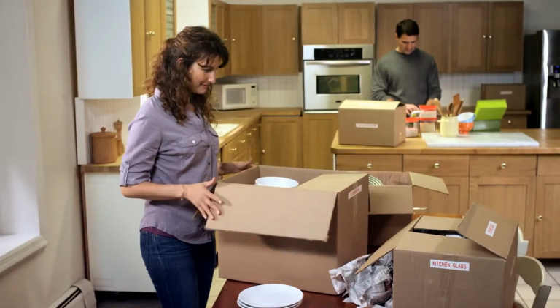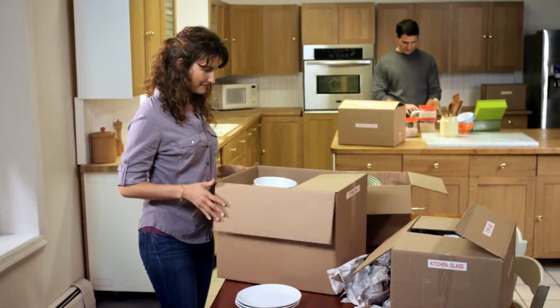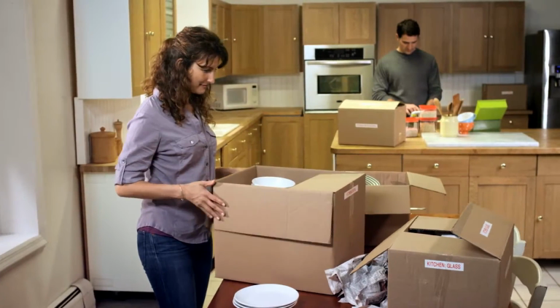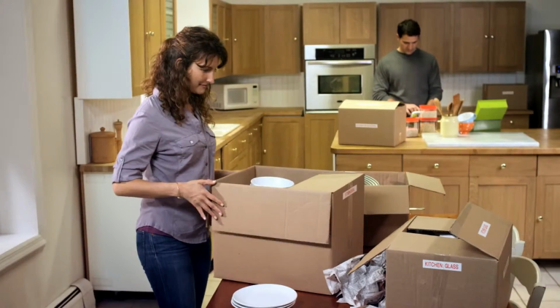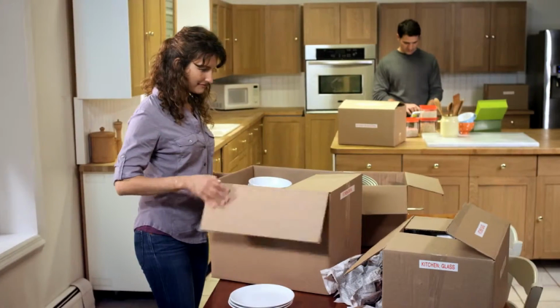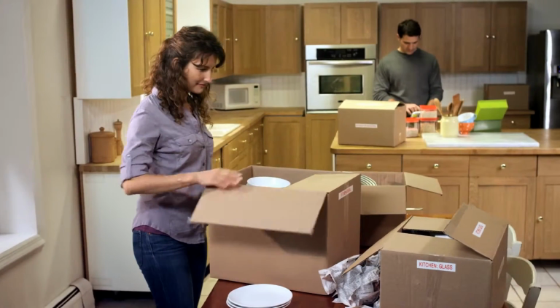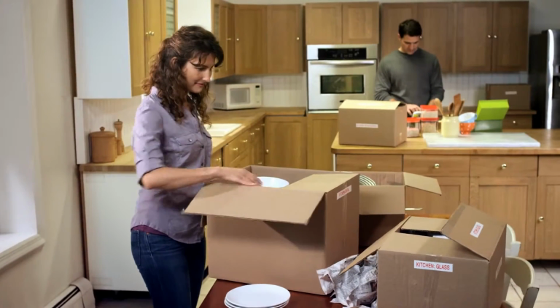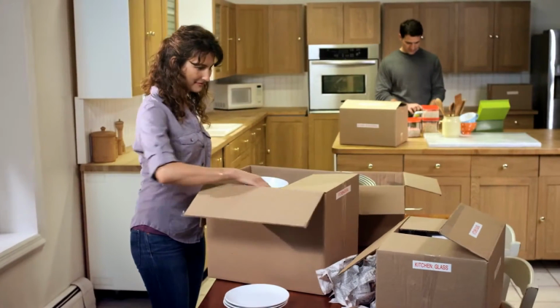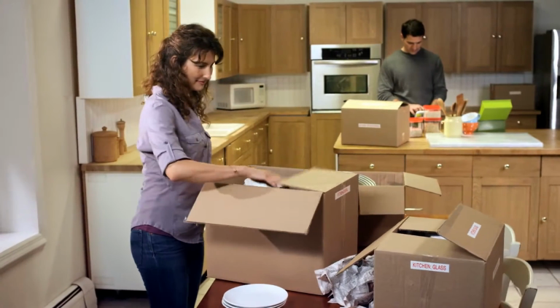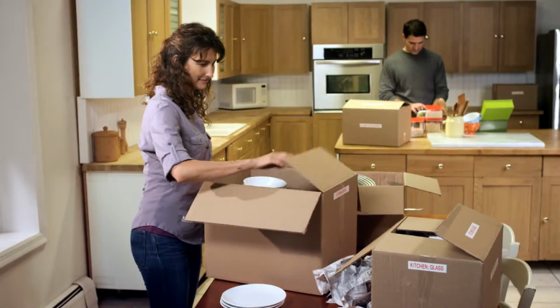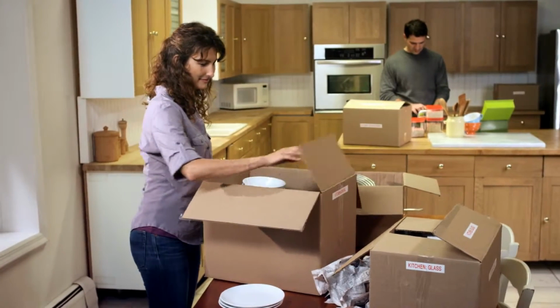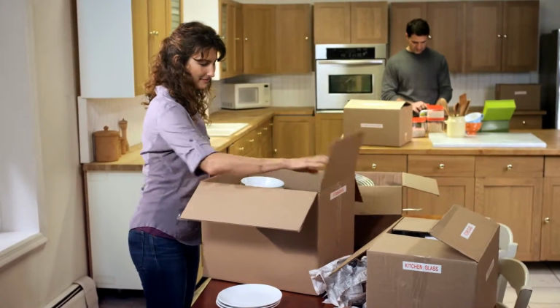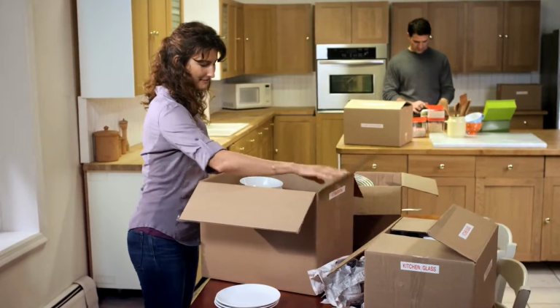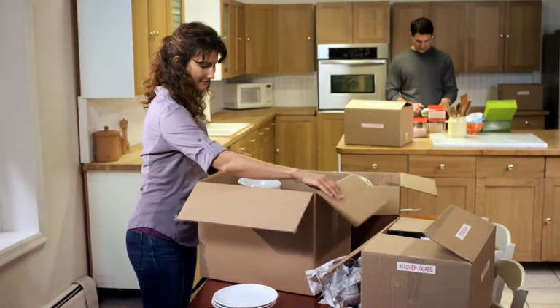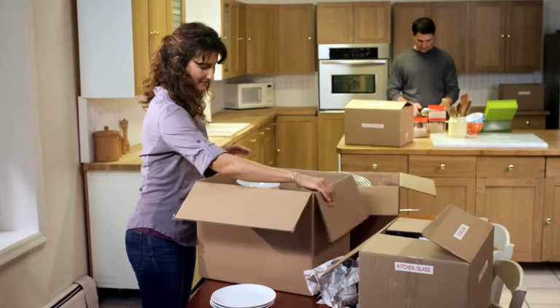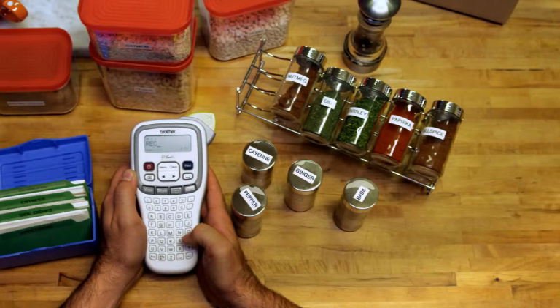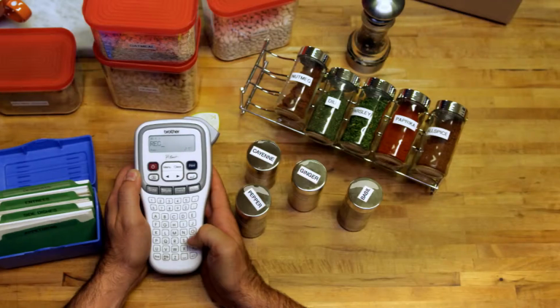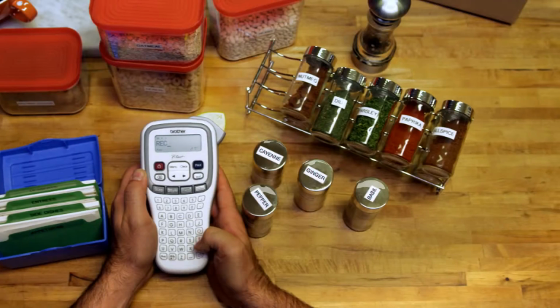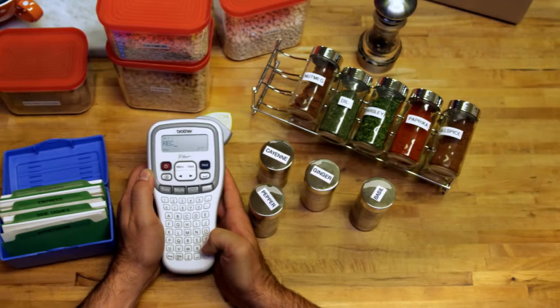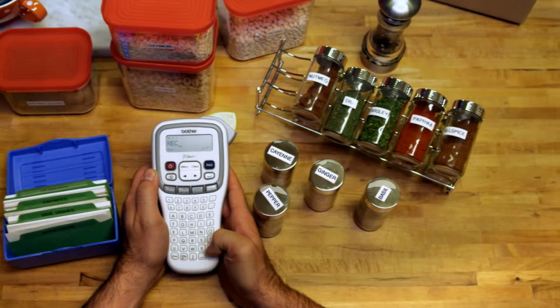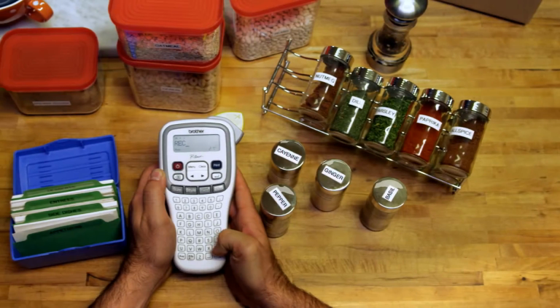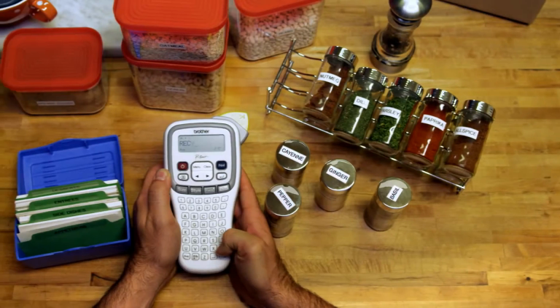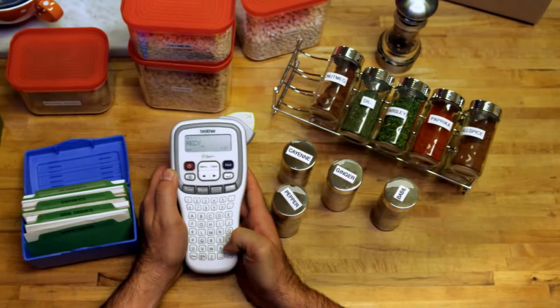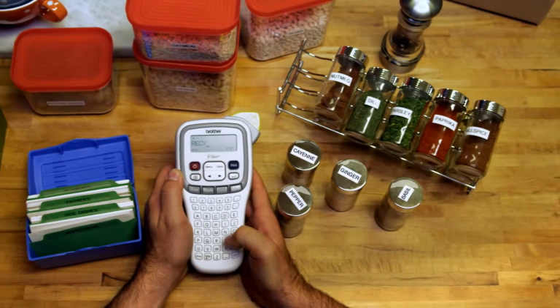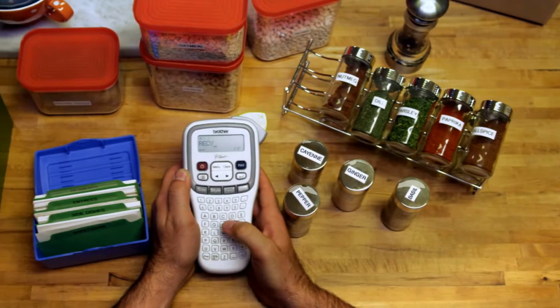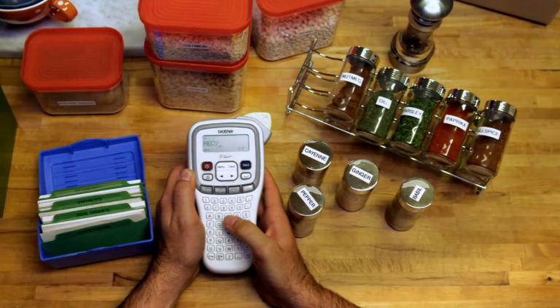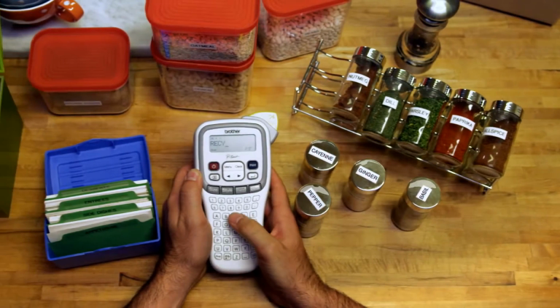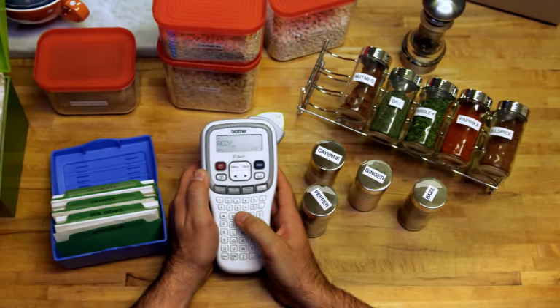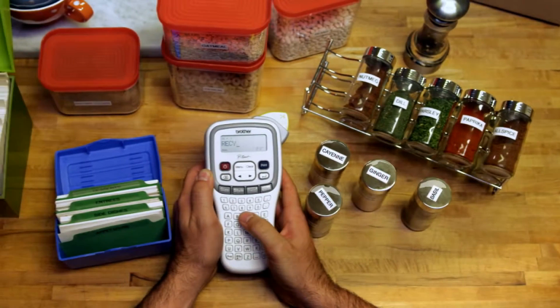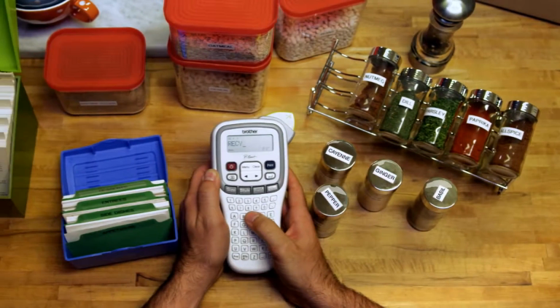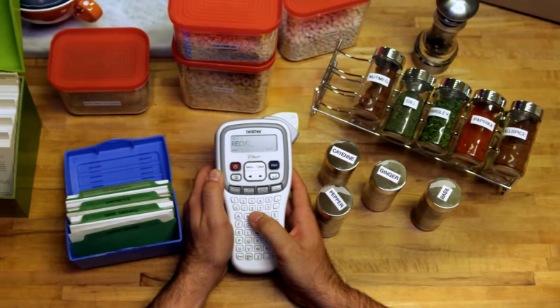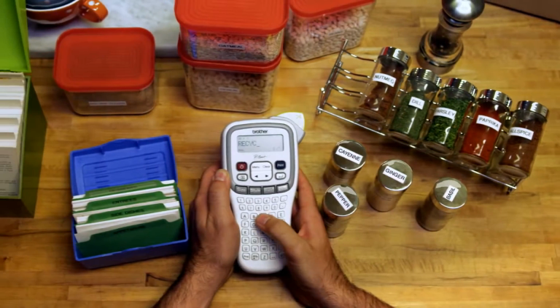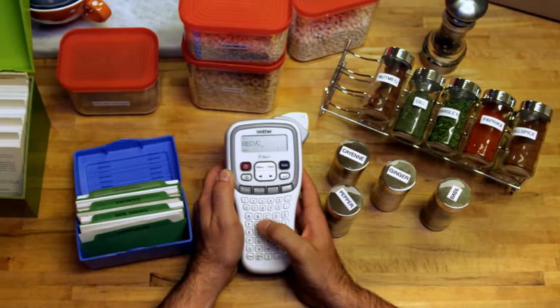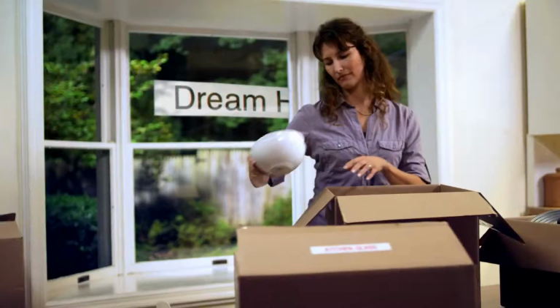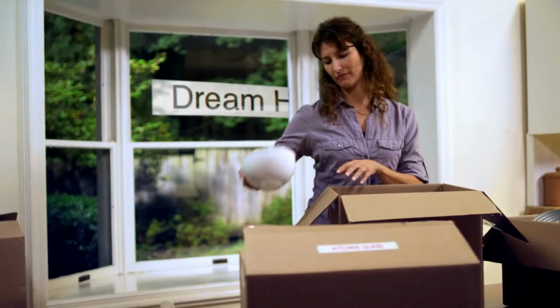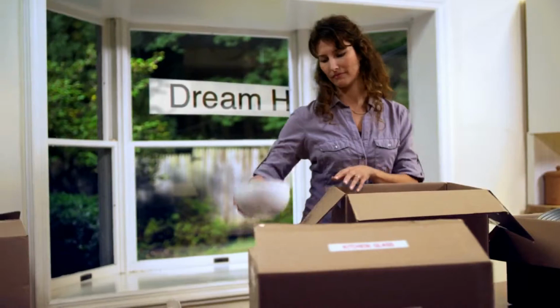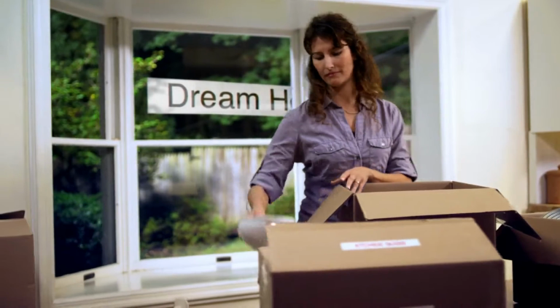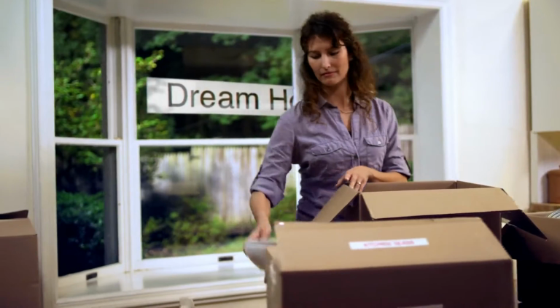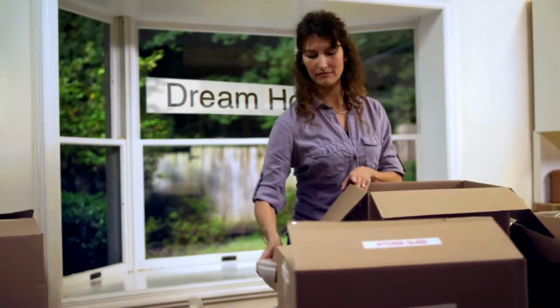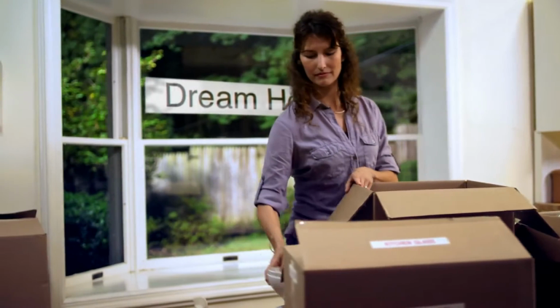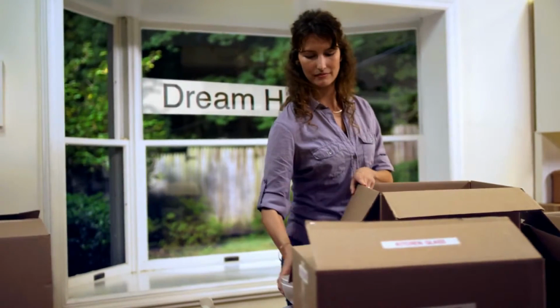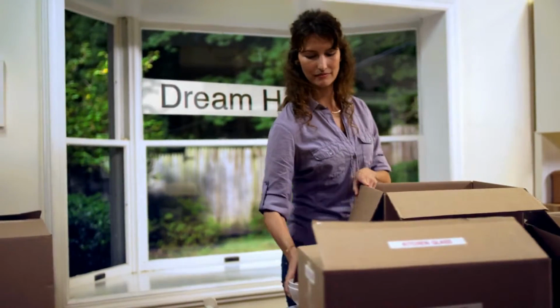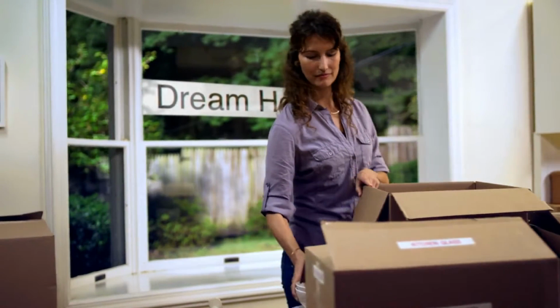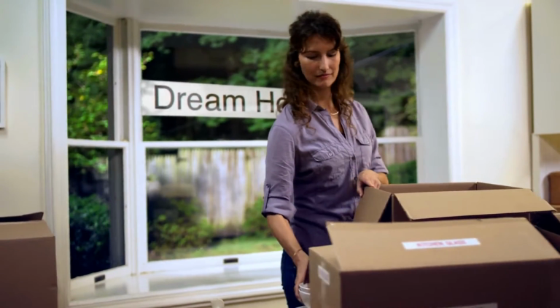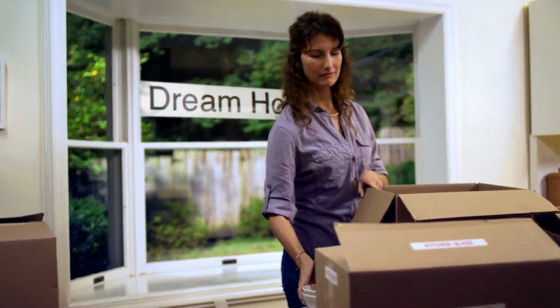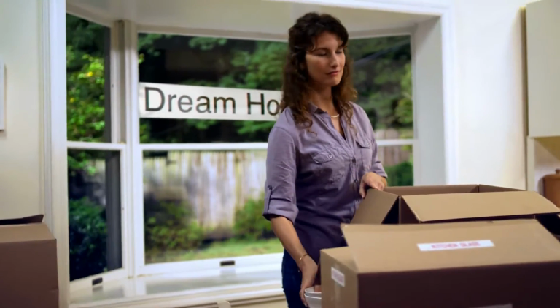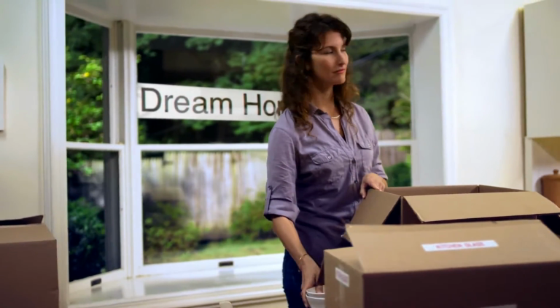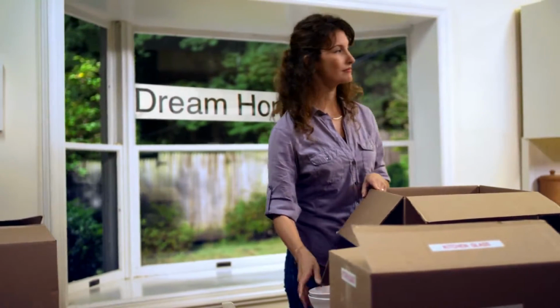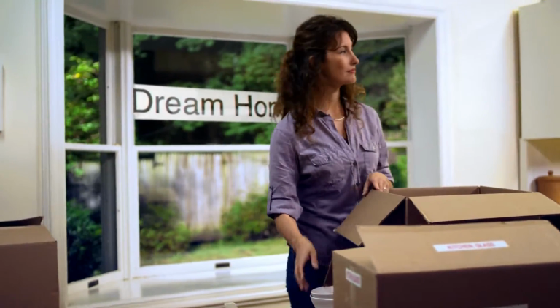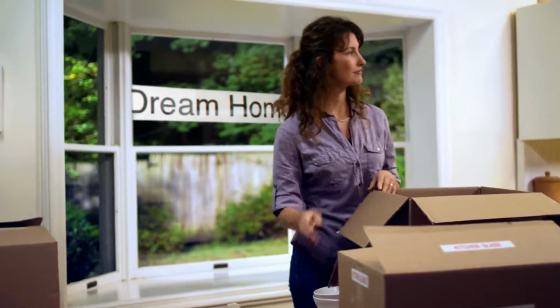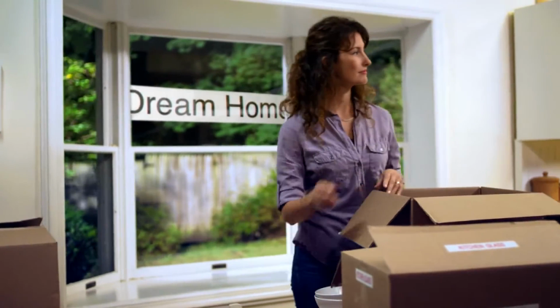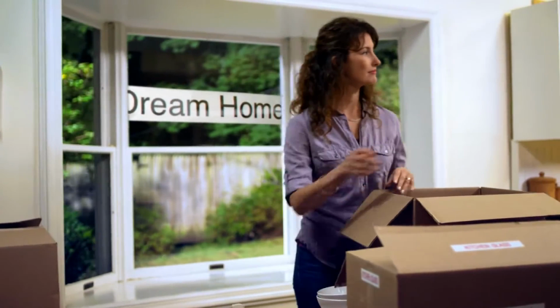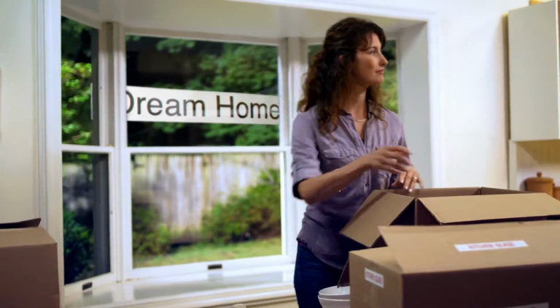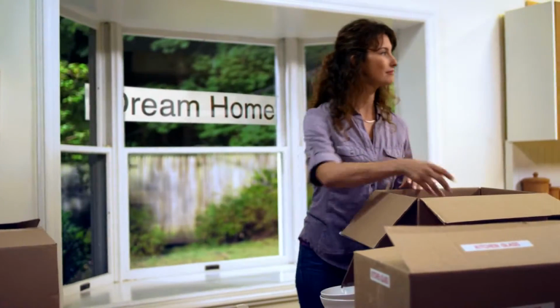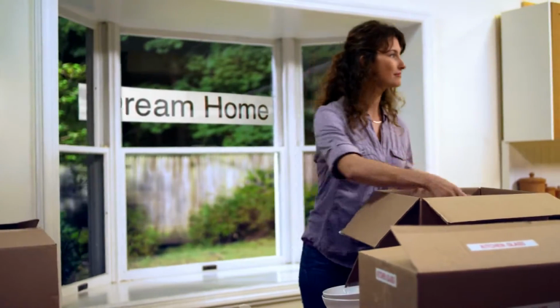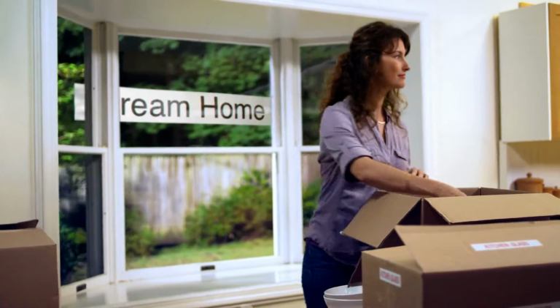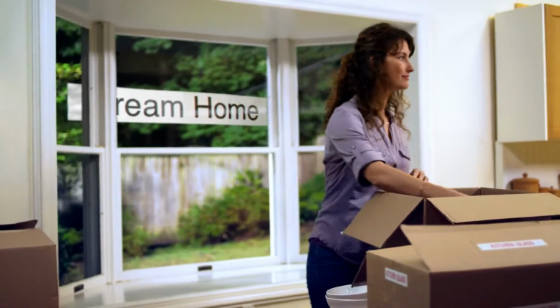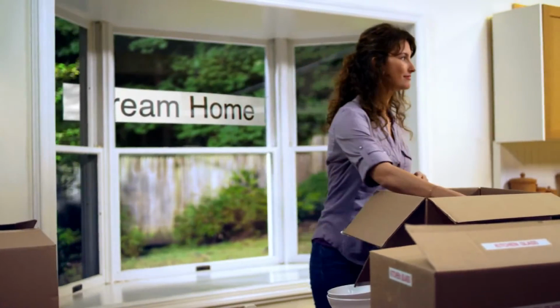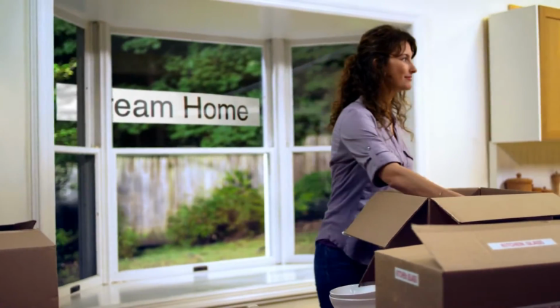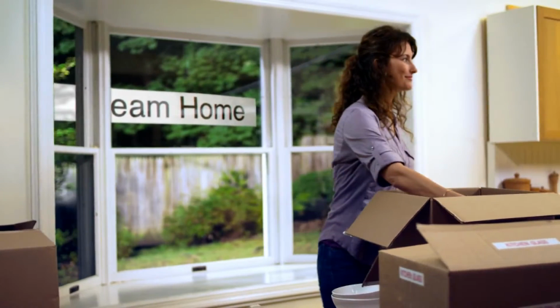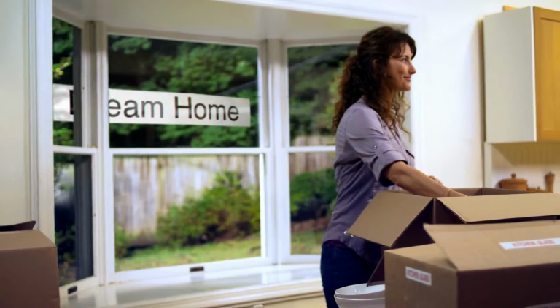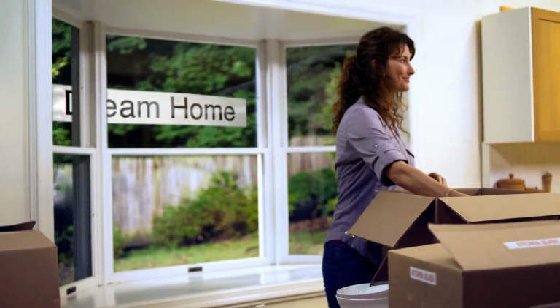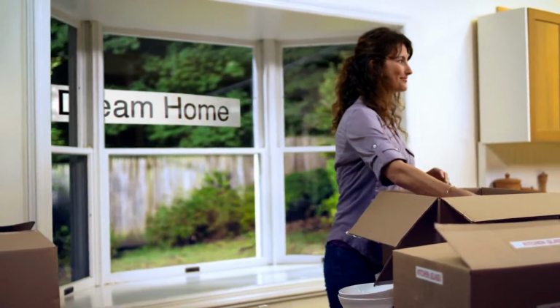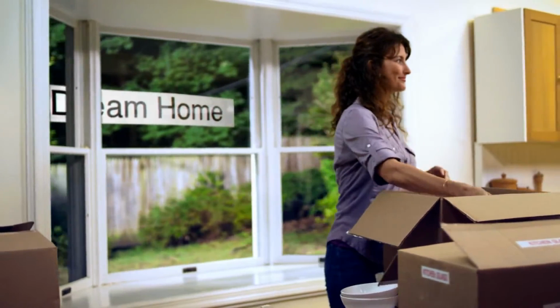Every dream or project has to start somewhere. A Brother P-Touch Labeler can help you start the right way.